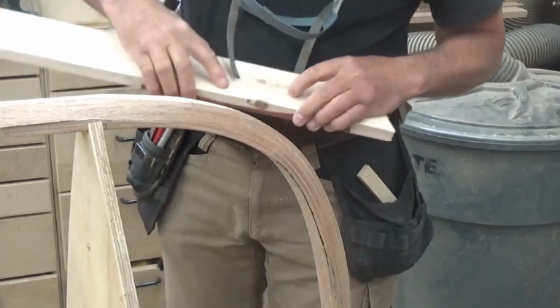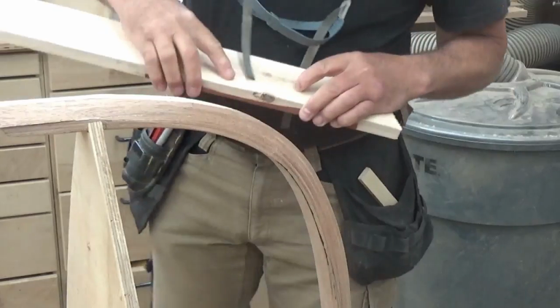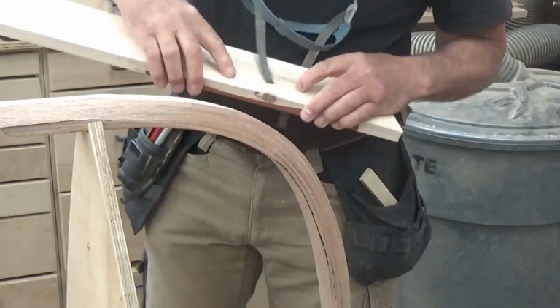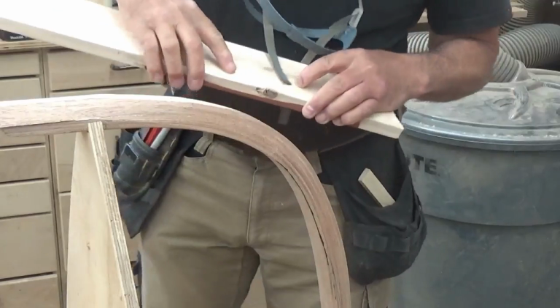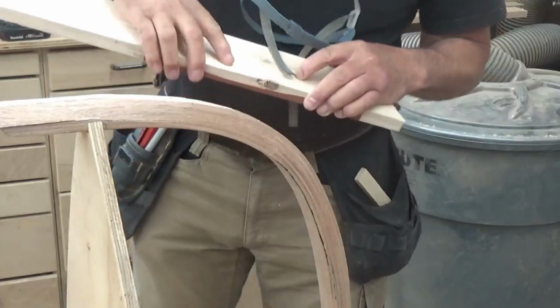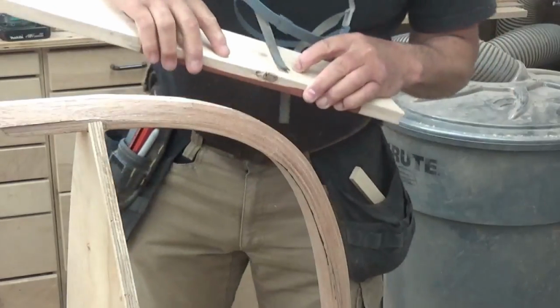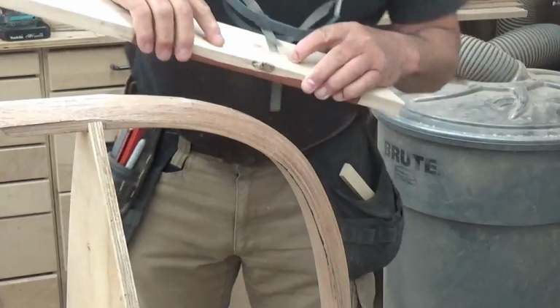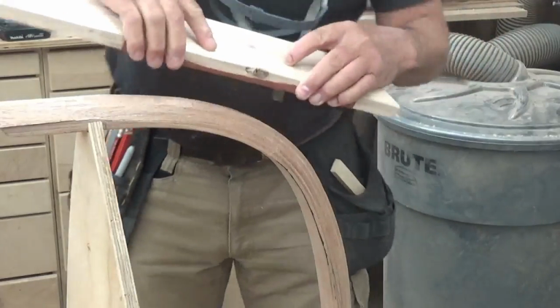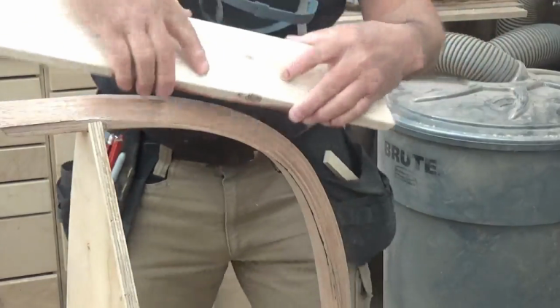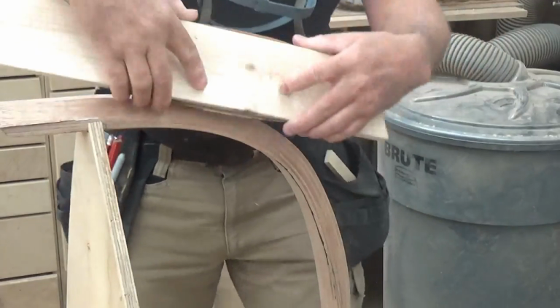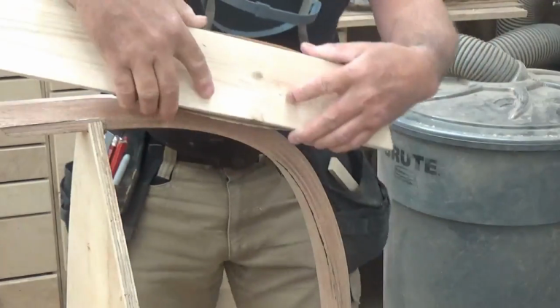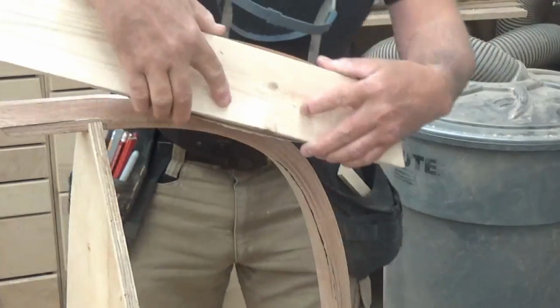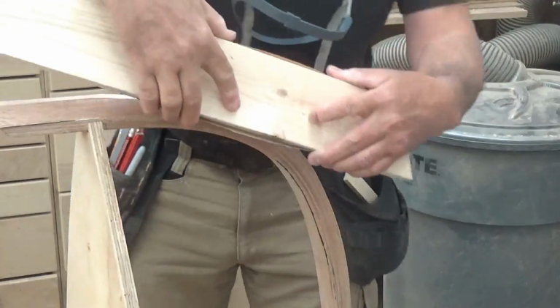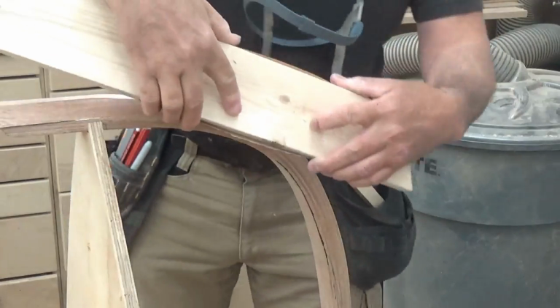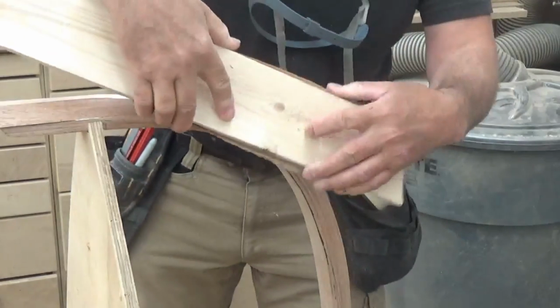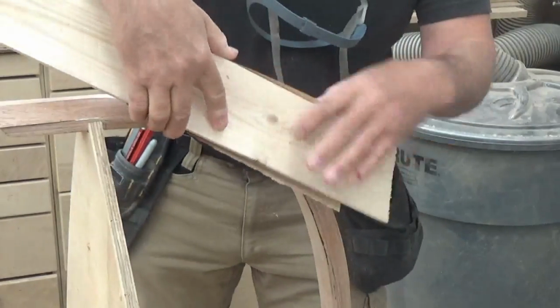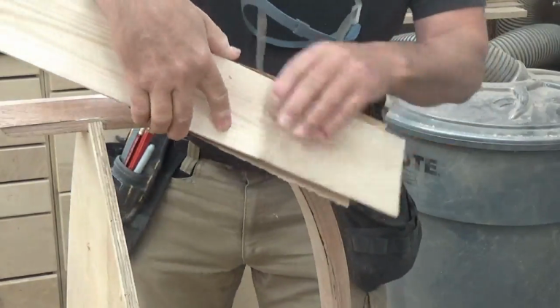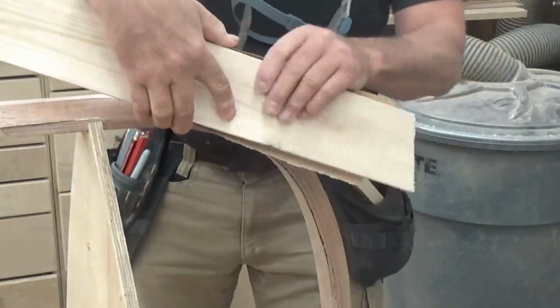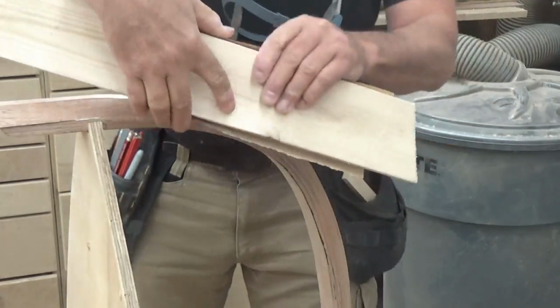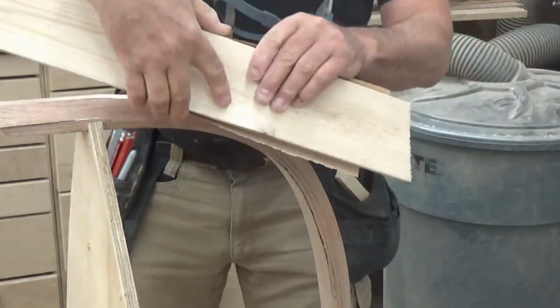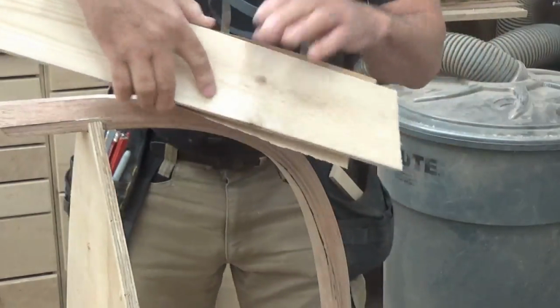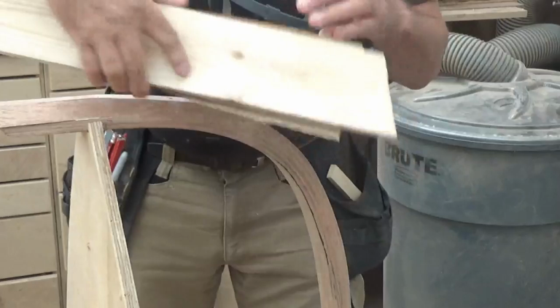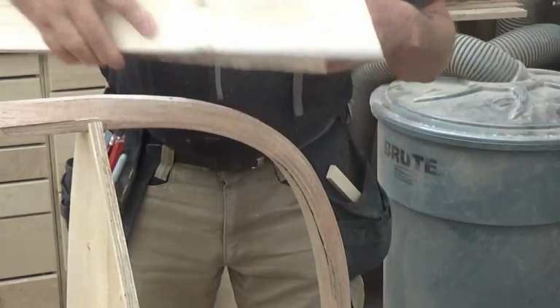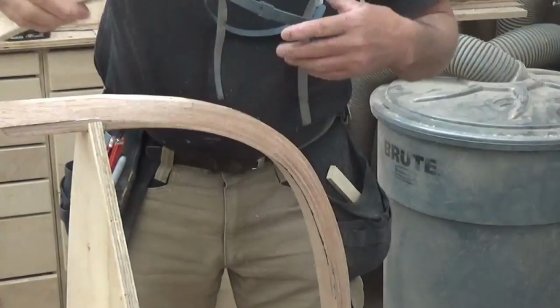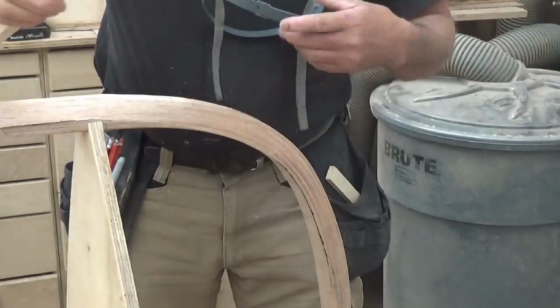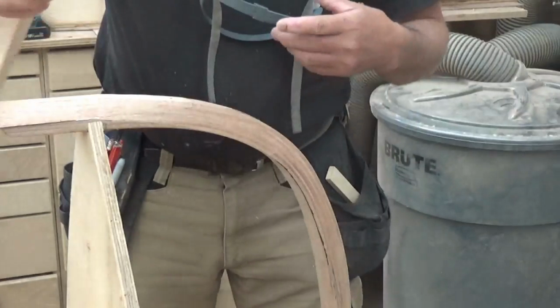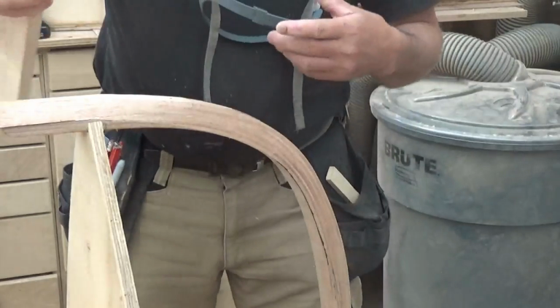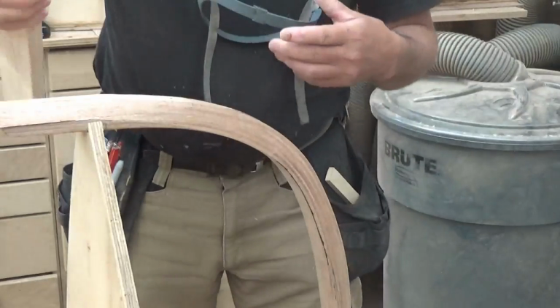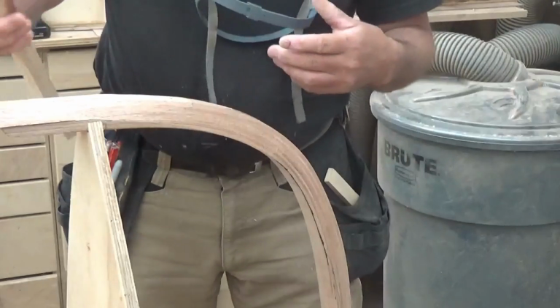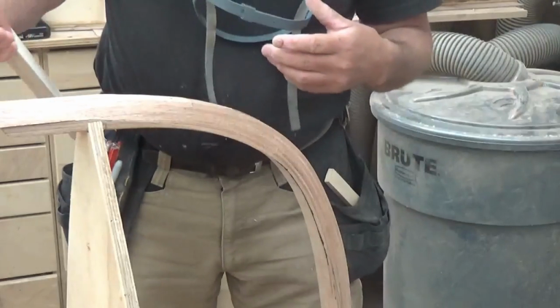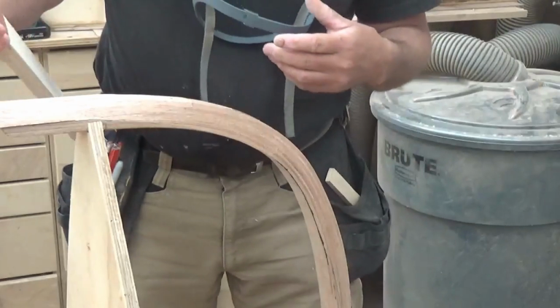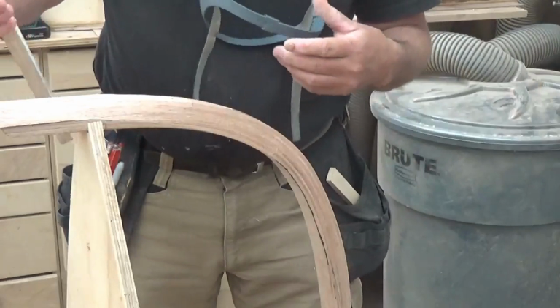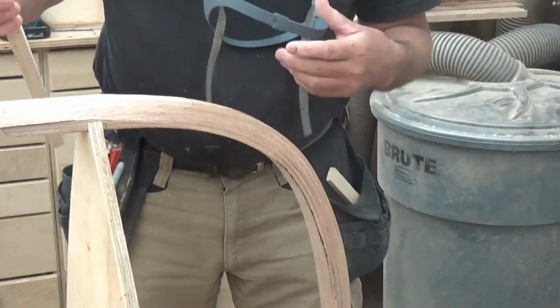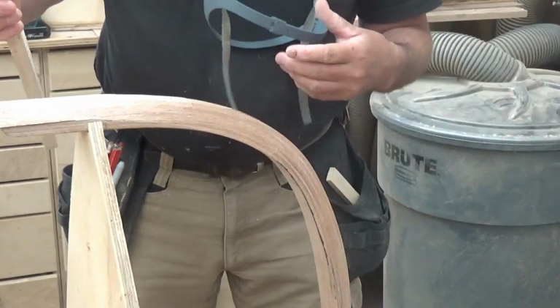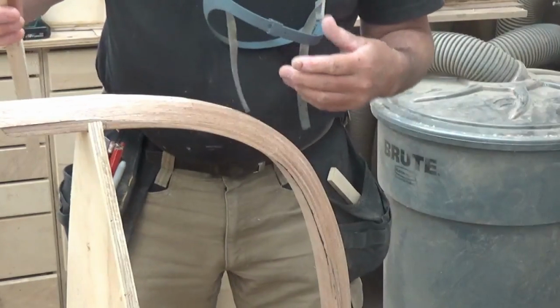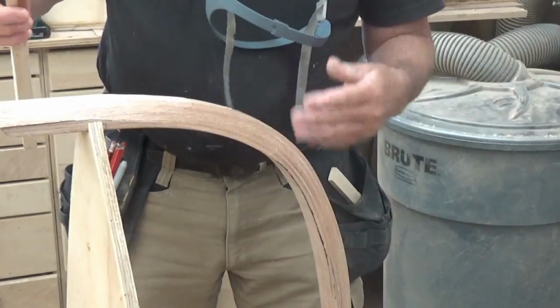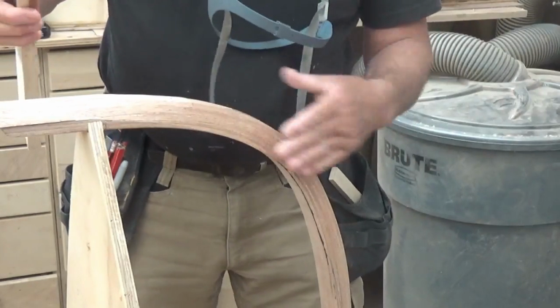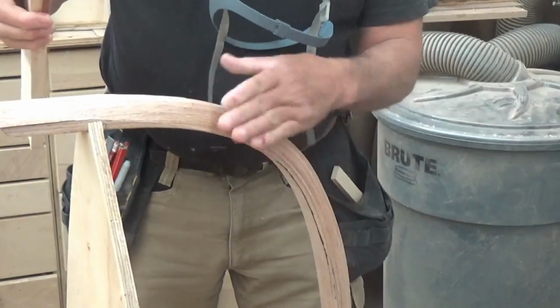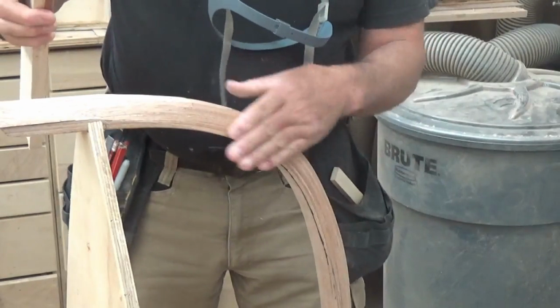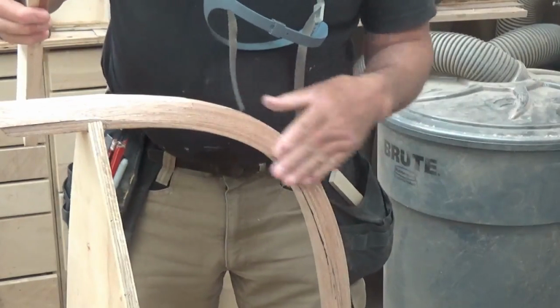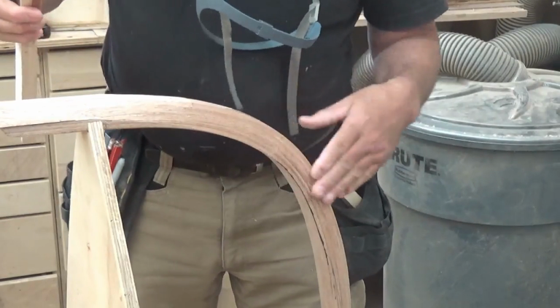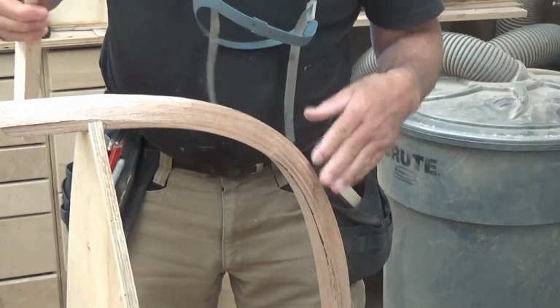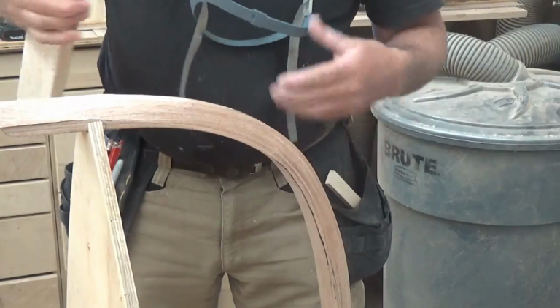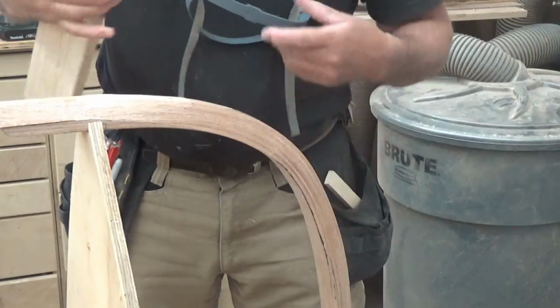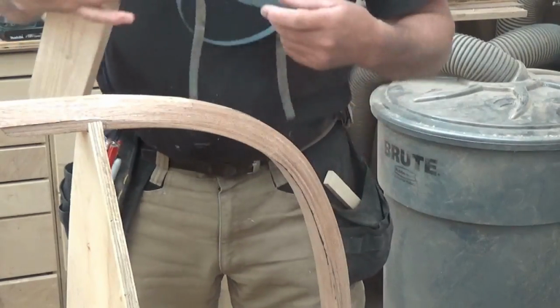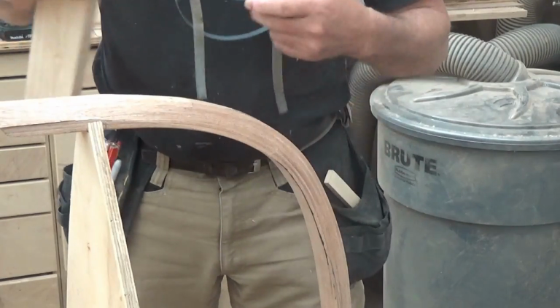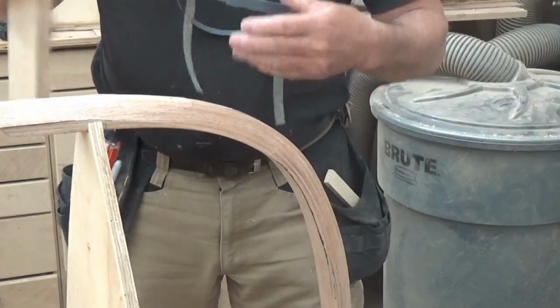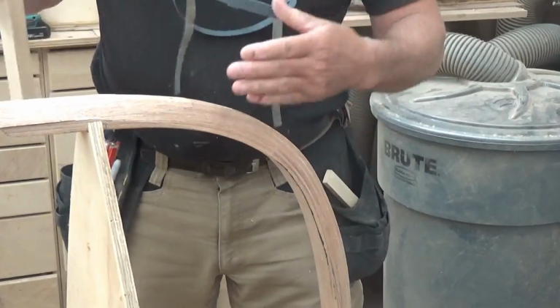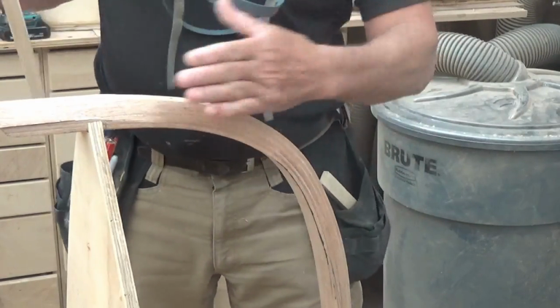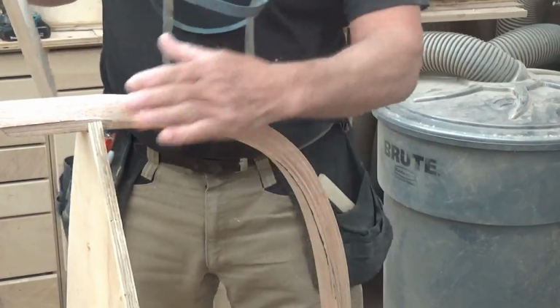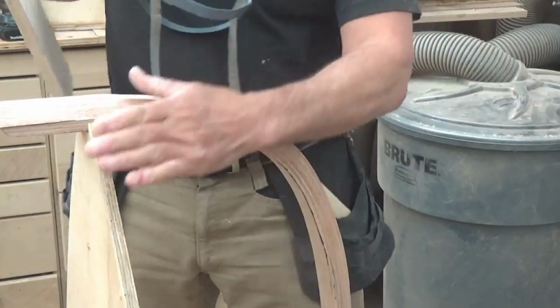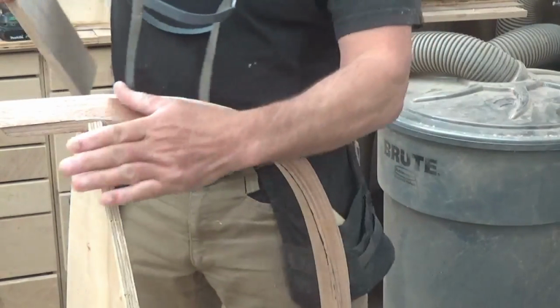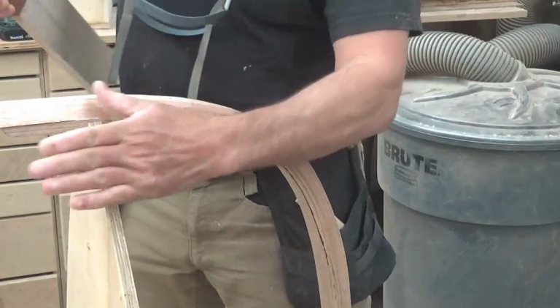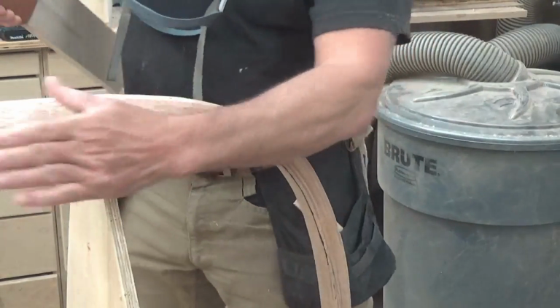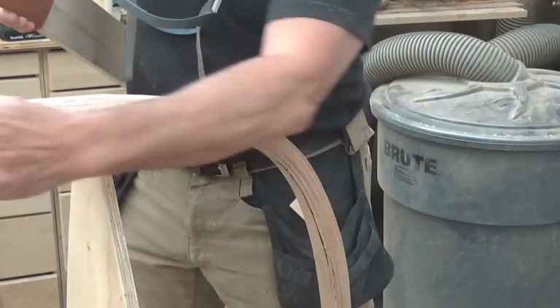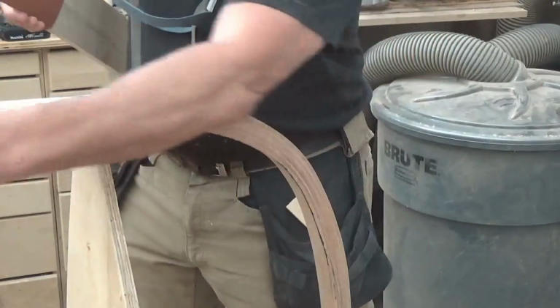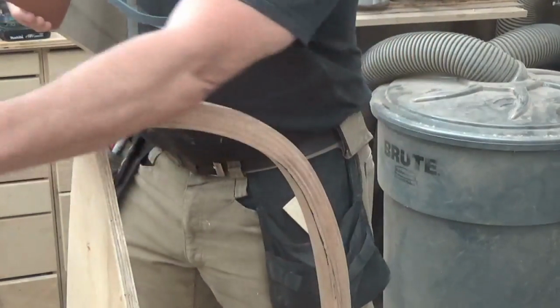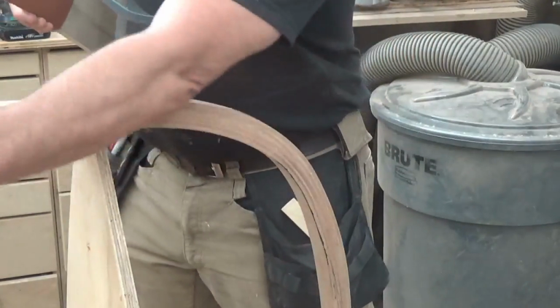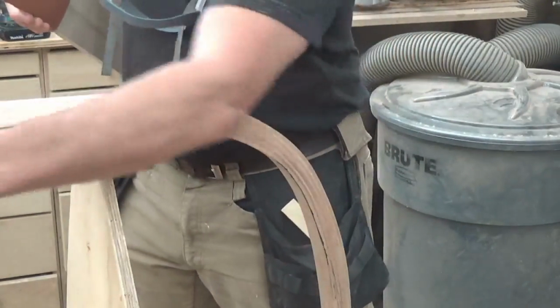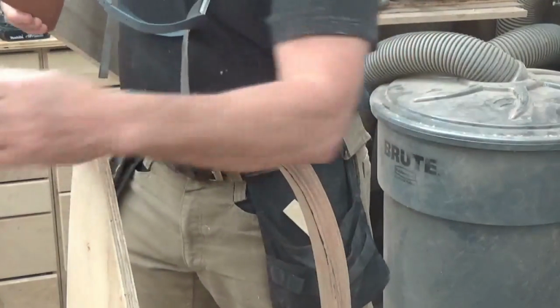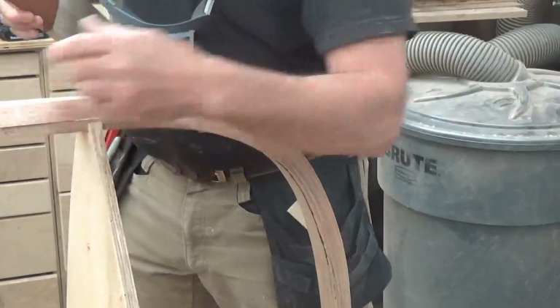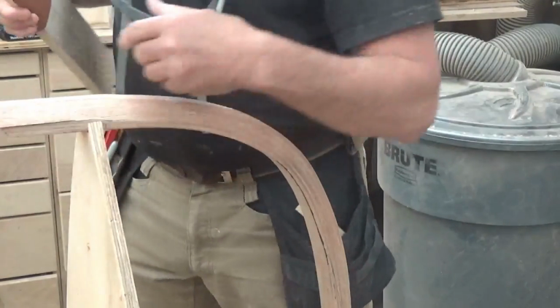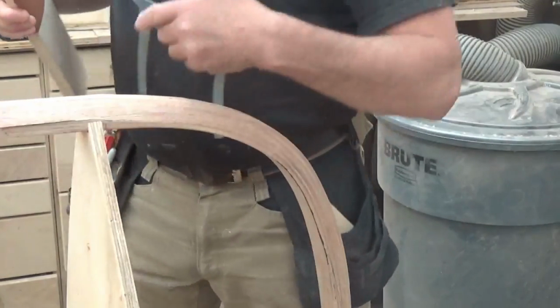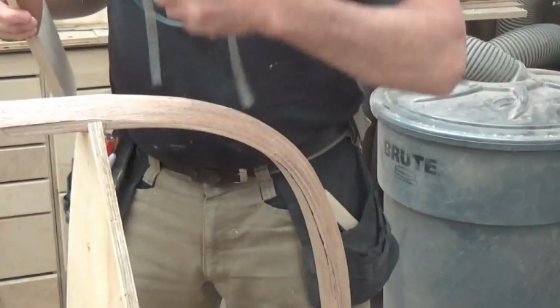Lastly, I can just use a bit of a longboard sandpaper to try and smooth this out in line with the forms.